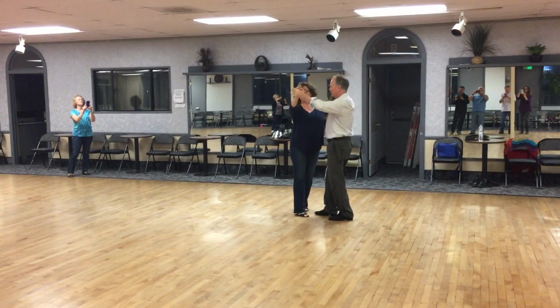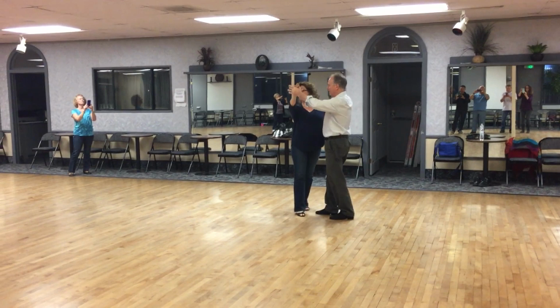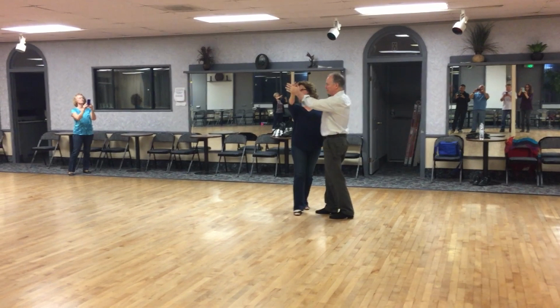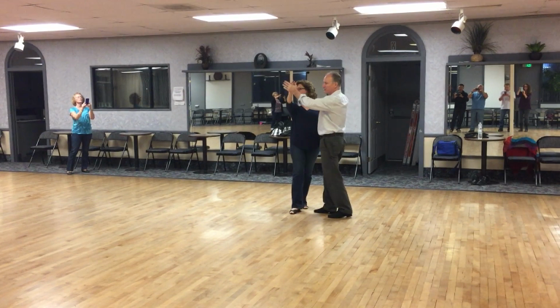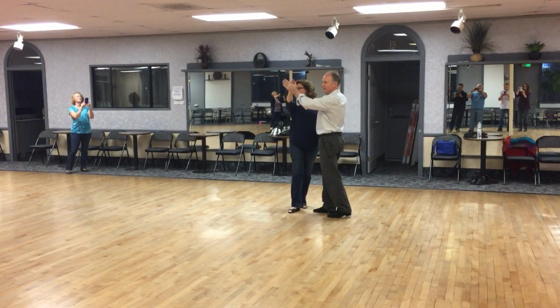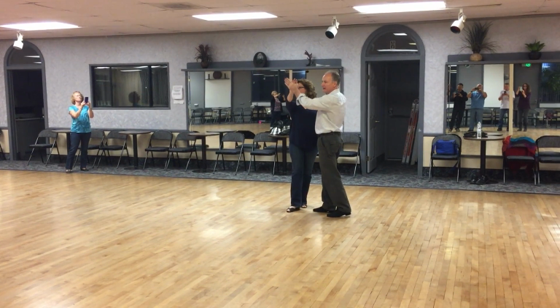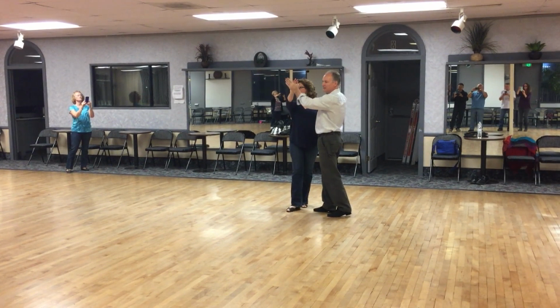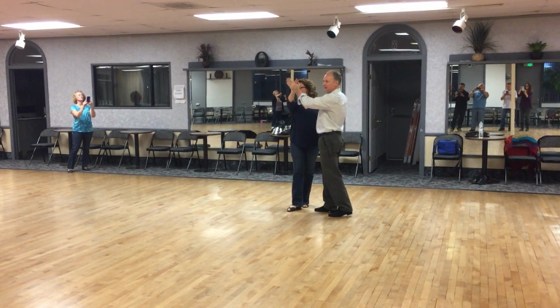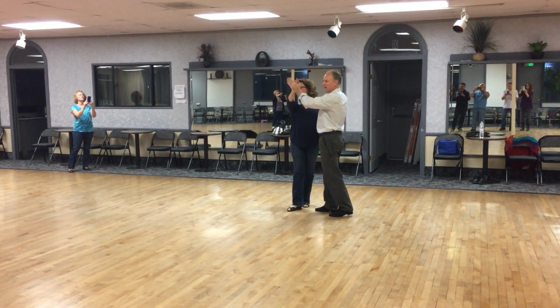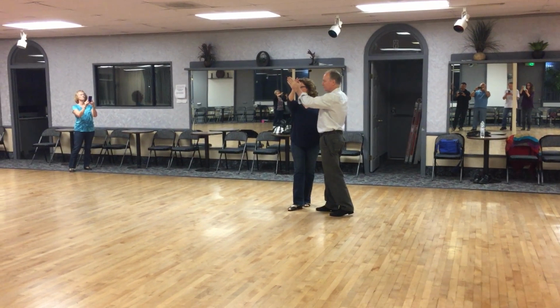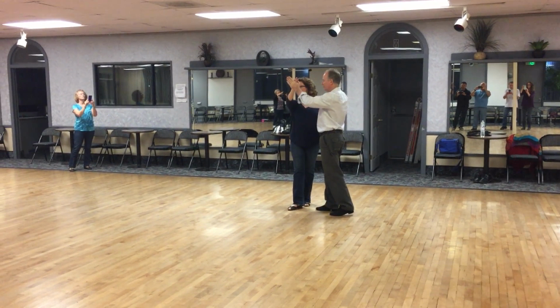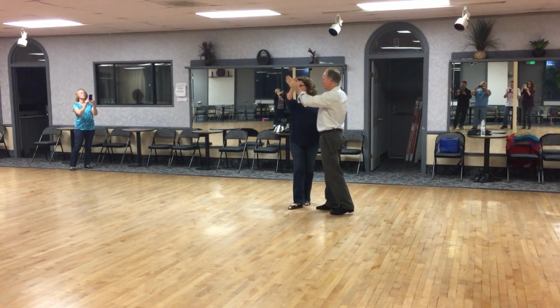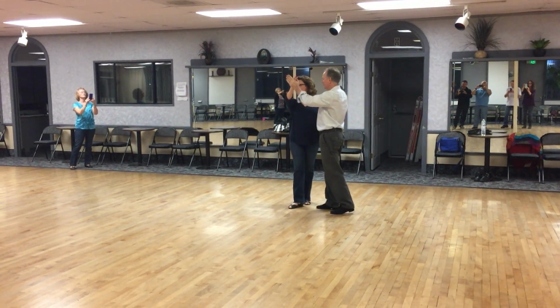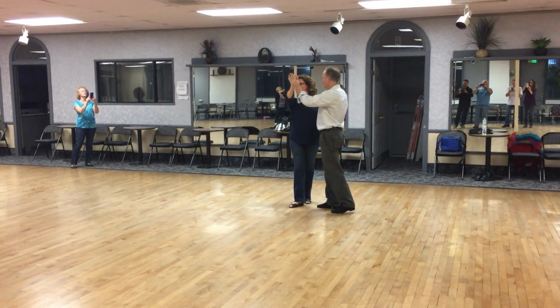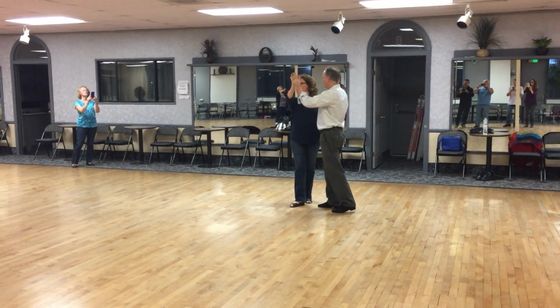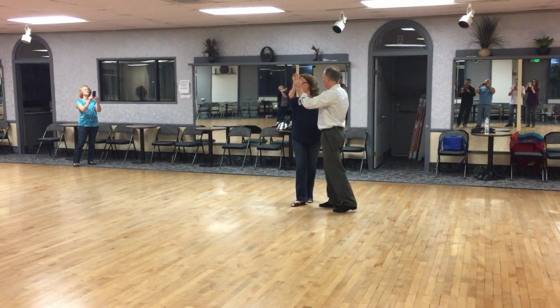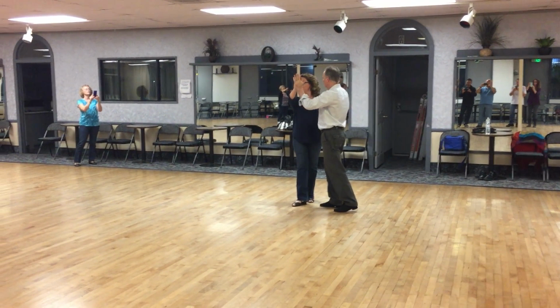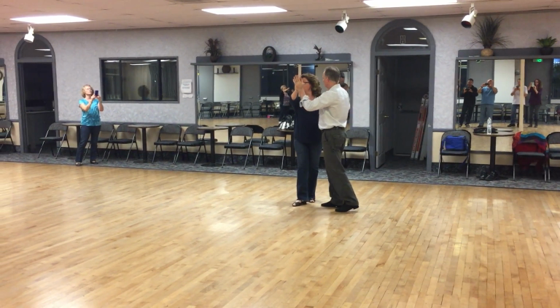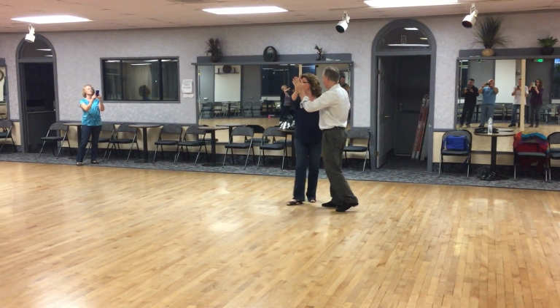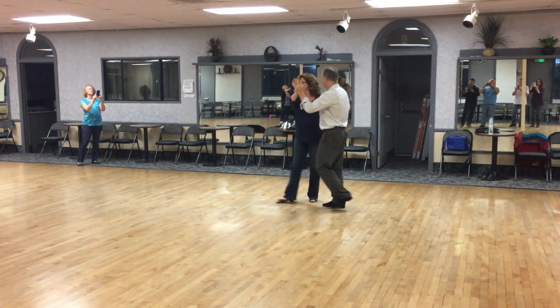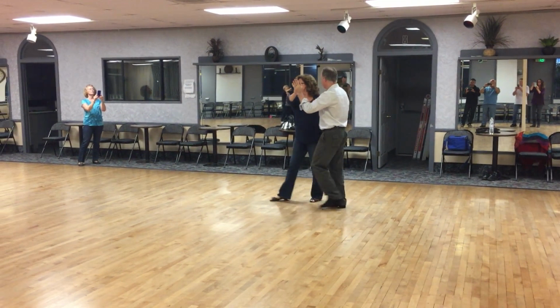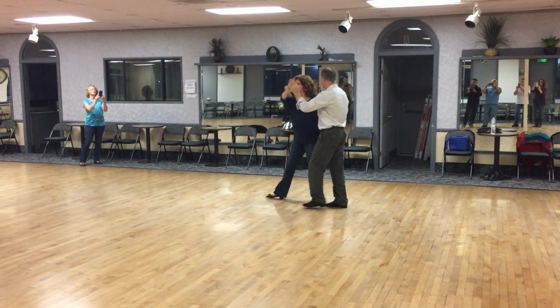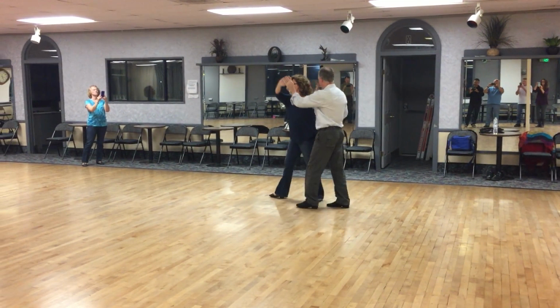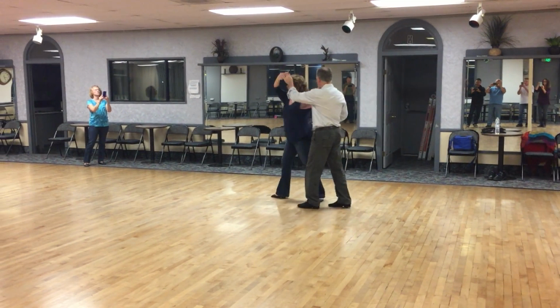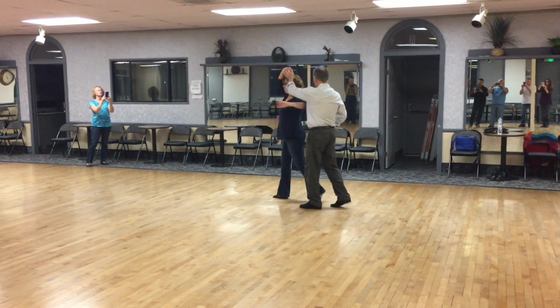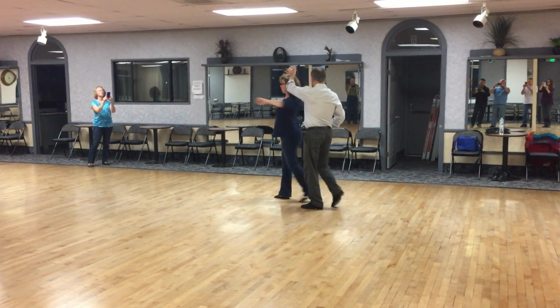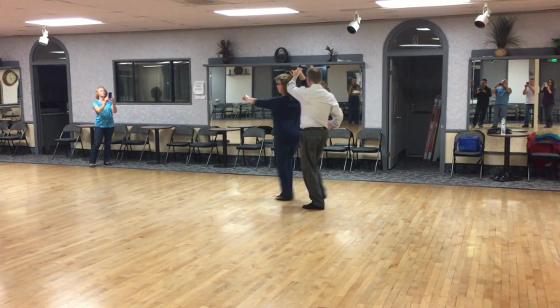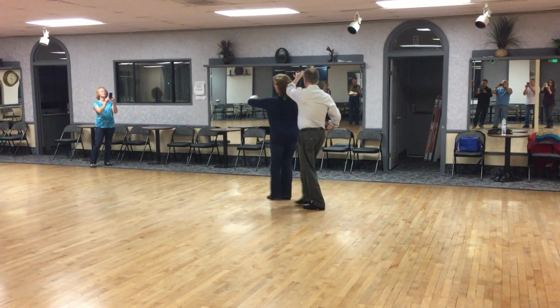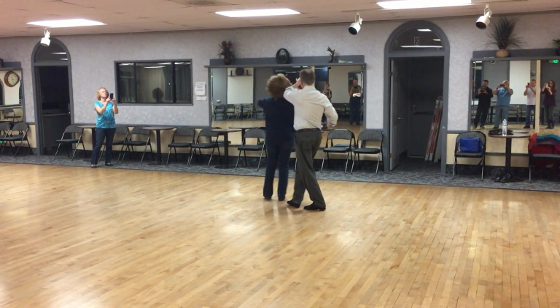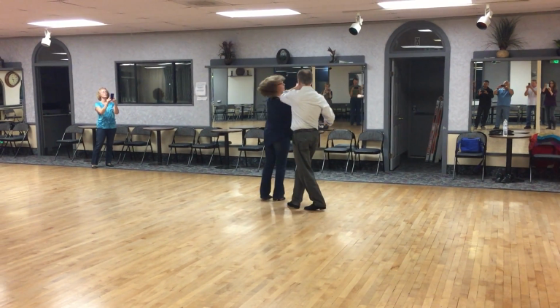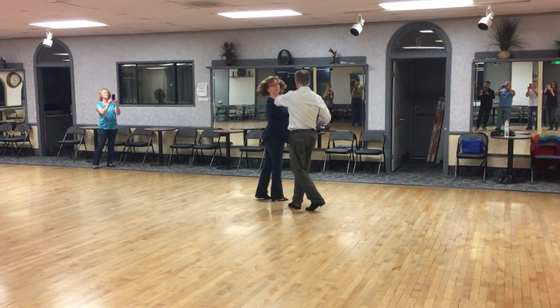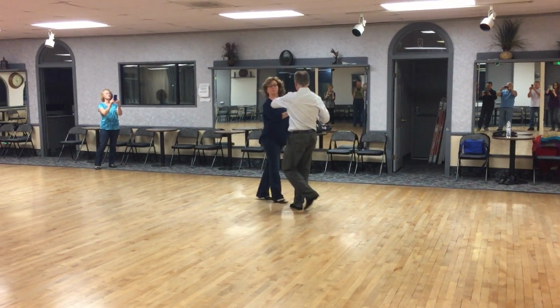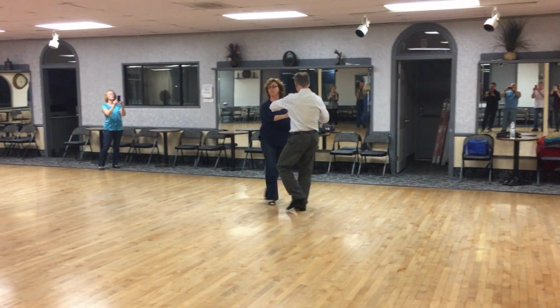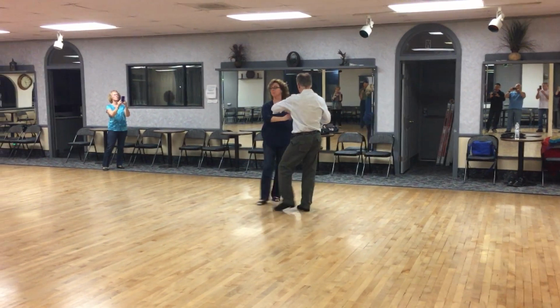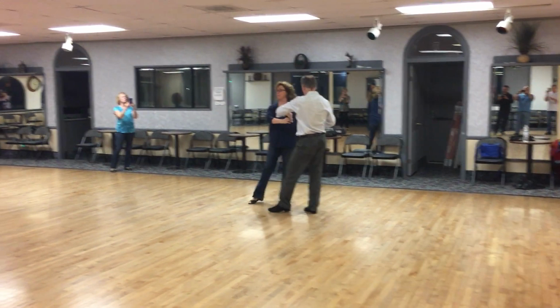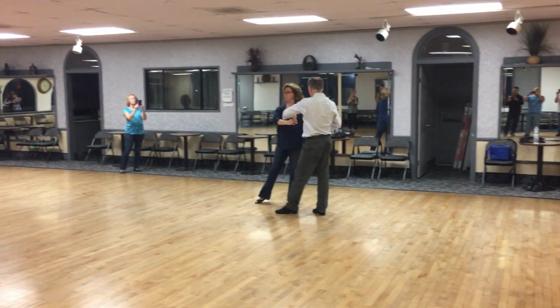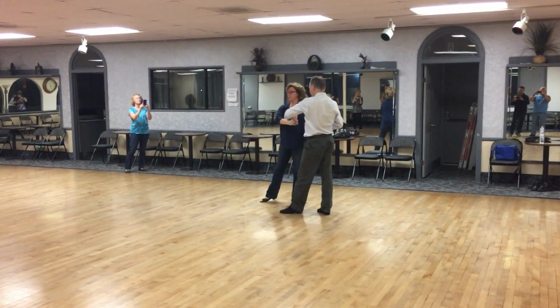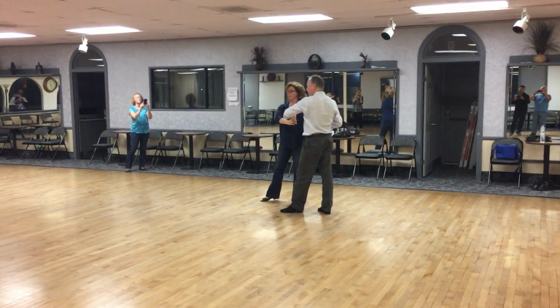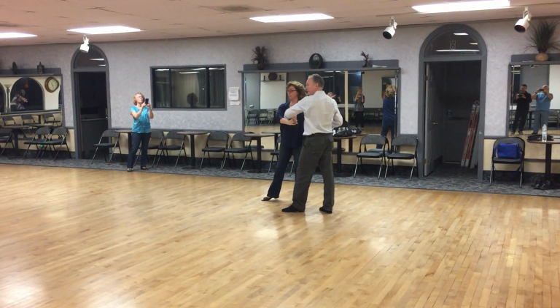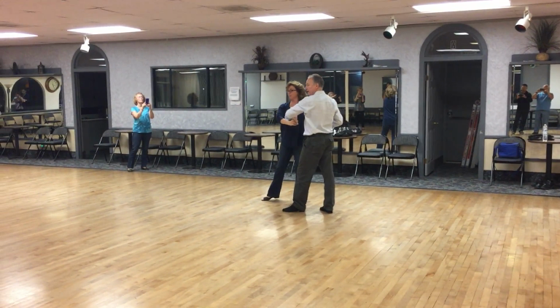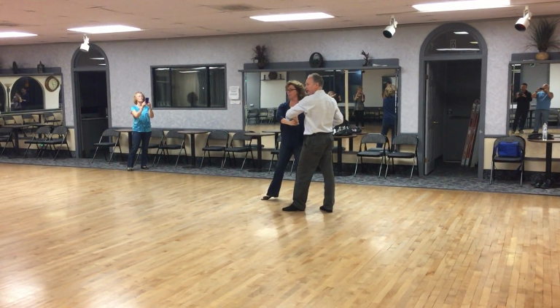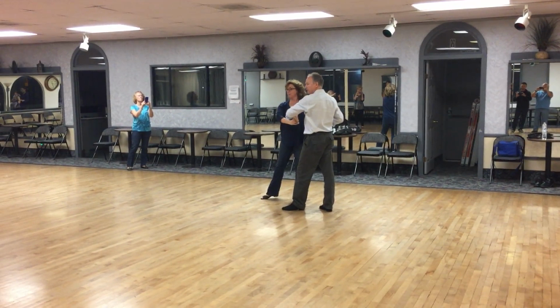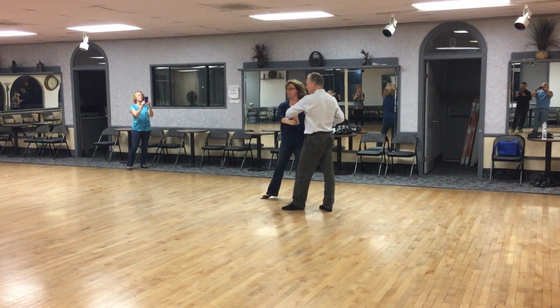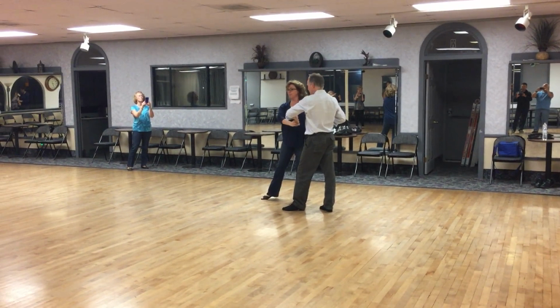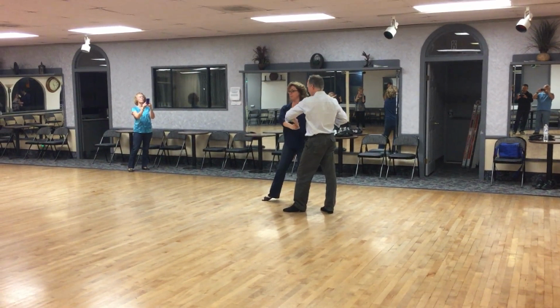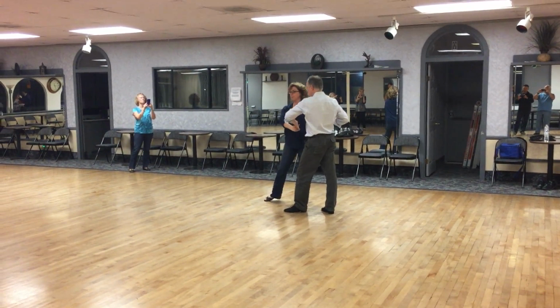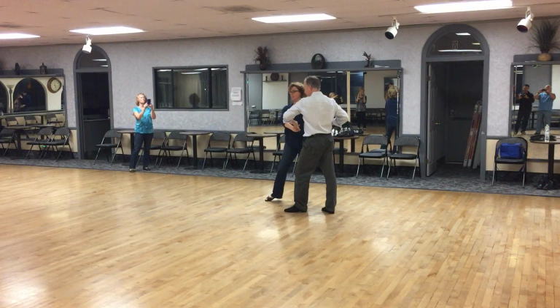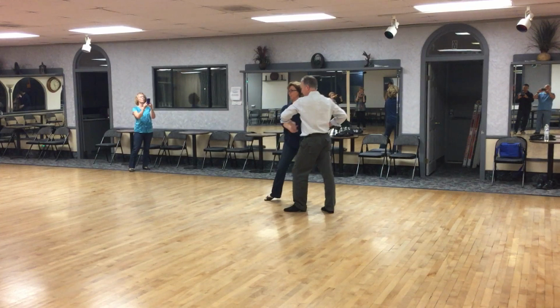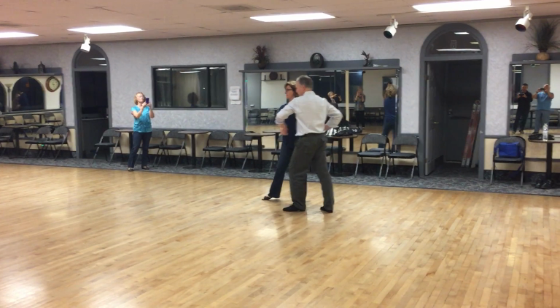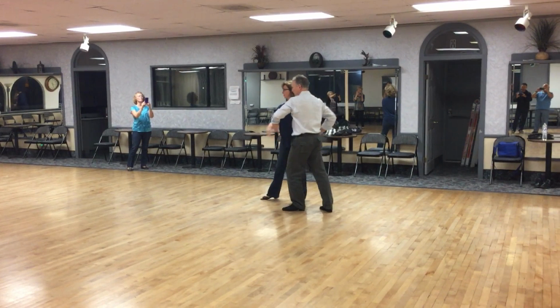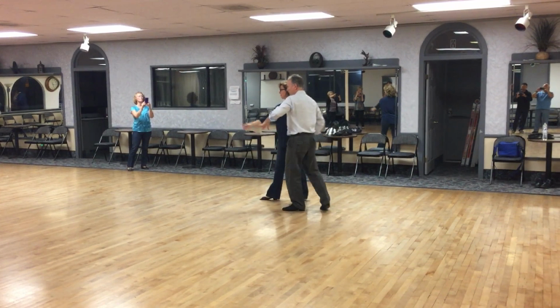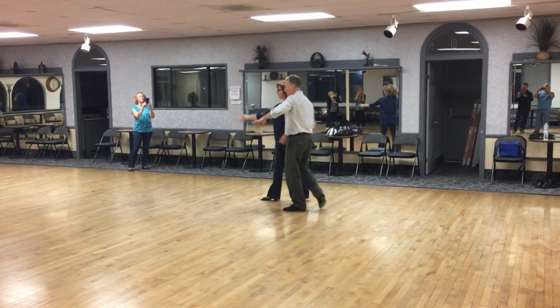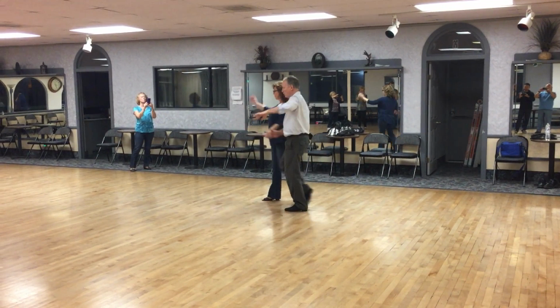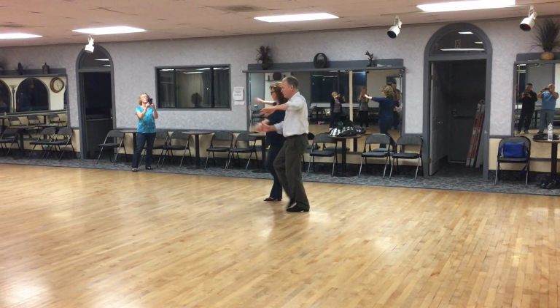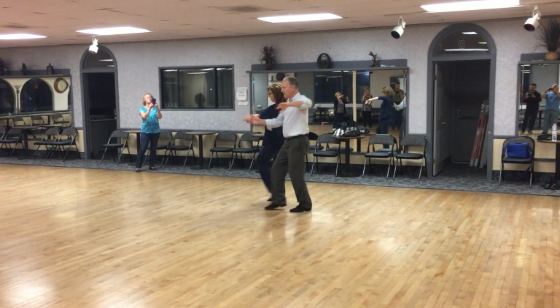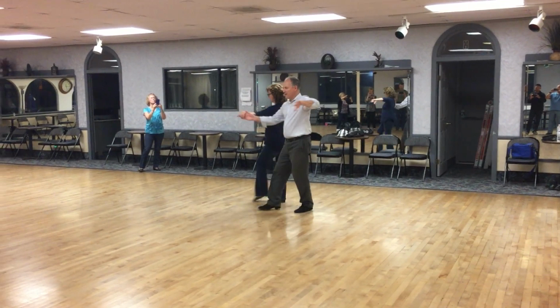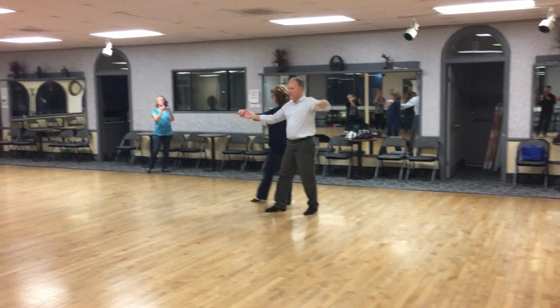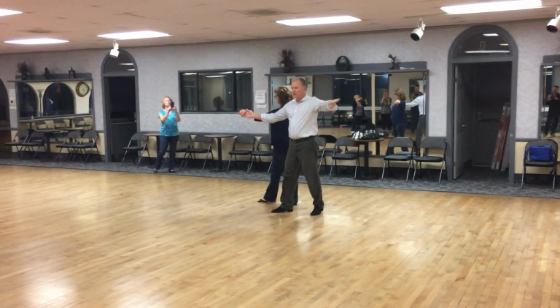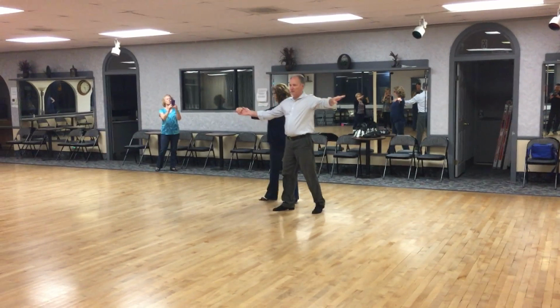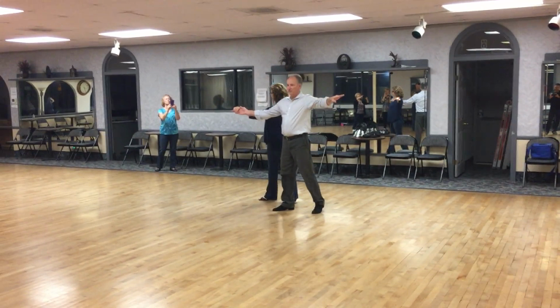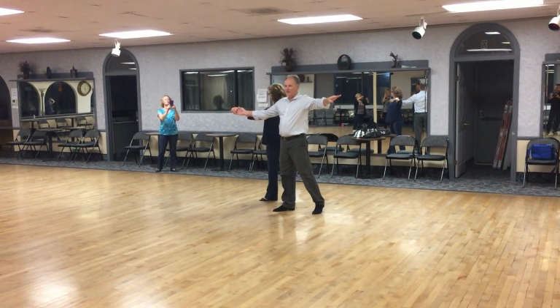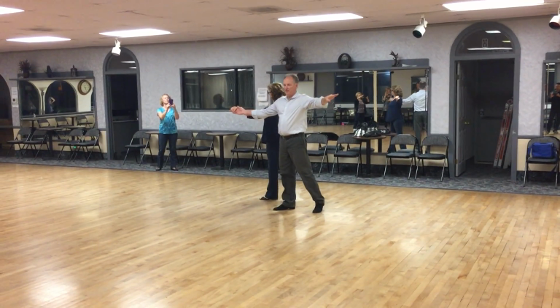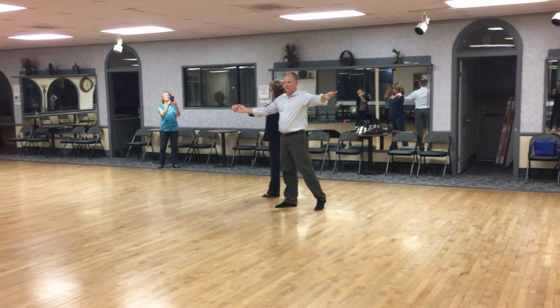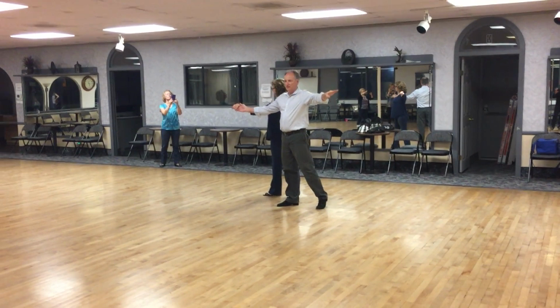Prep for the outside turn. Start the turn. Quick, quick. Pick up the hand as it comes through. Open up, facing.